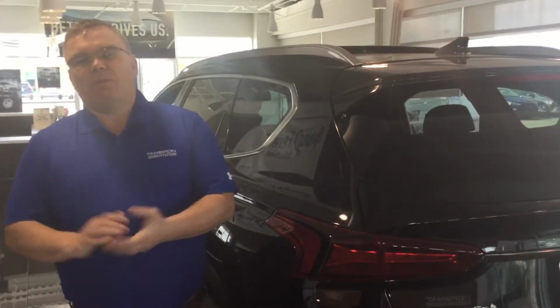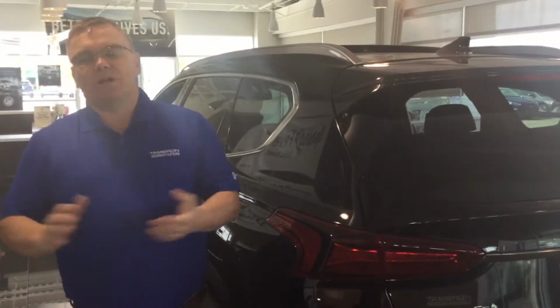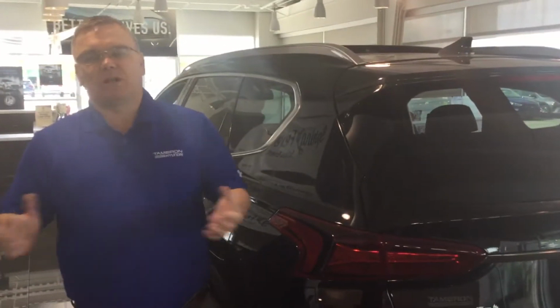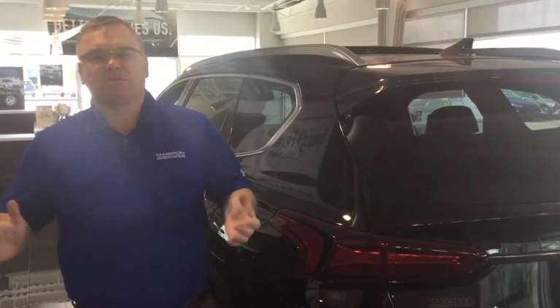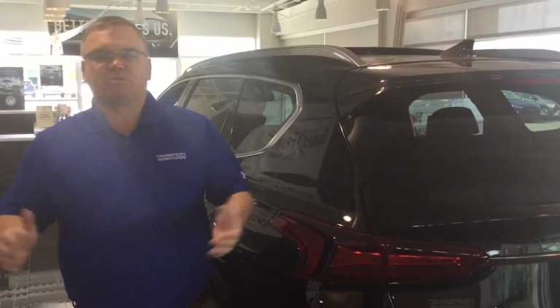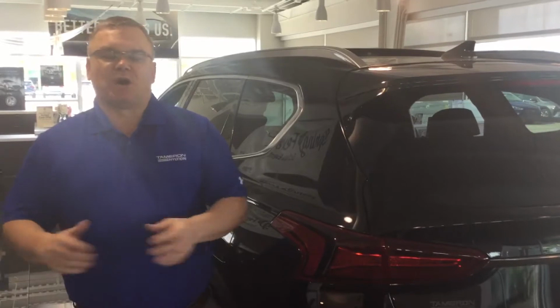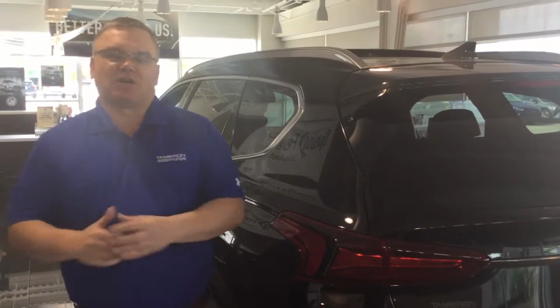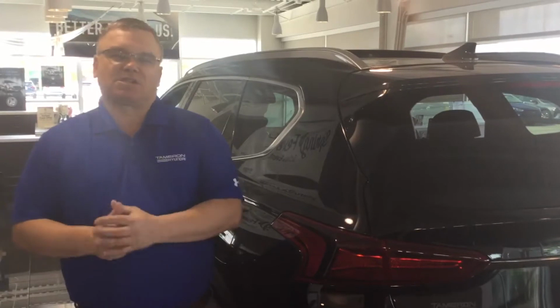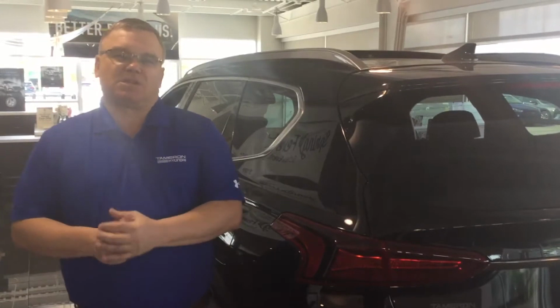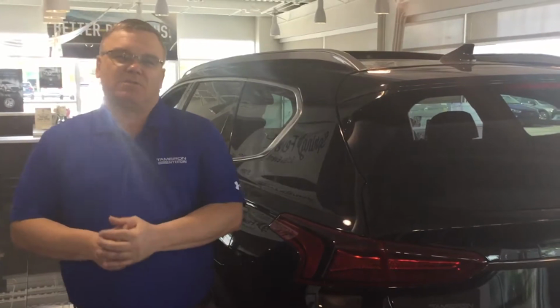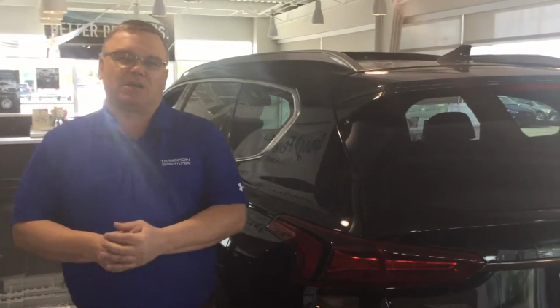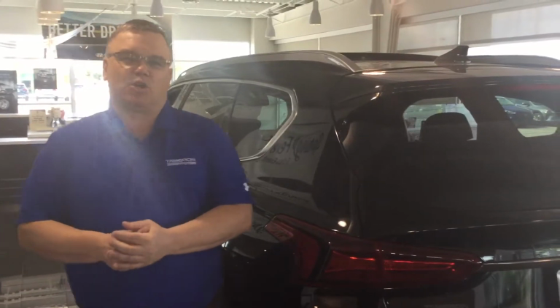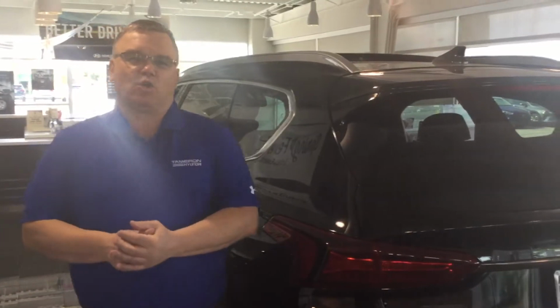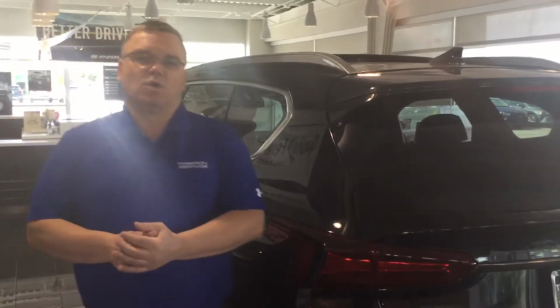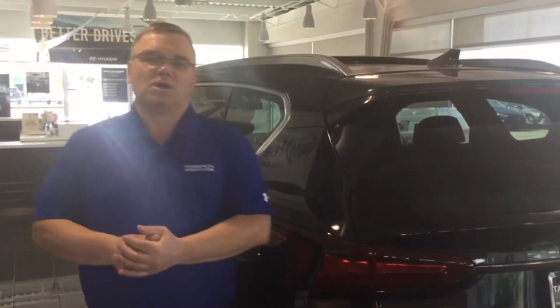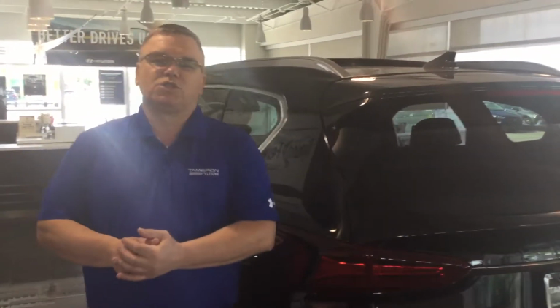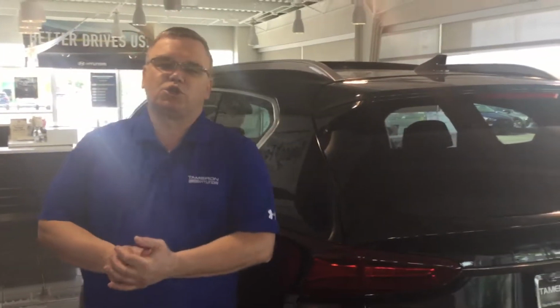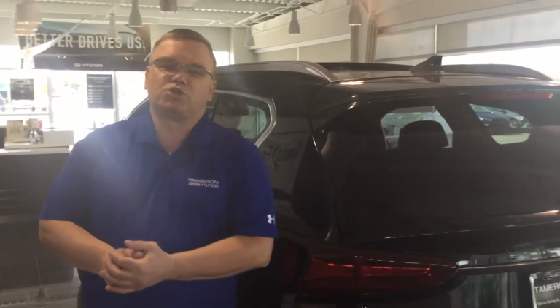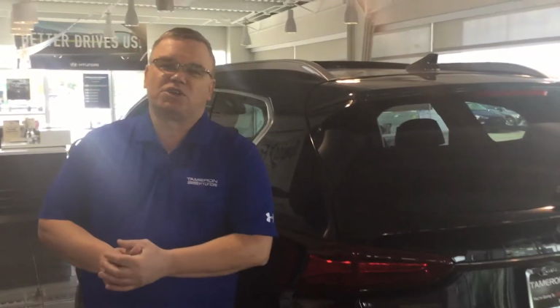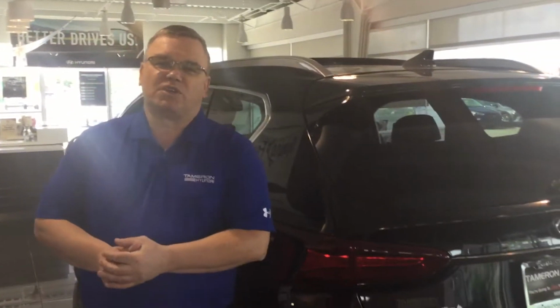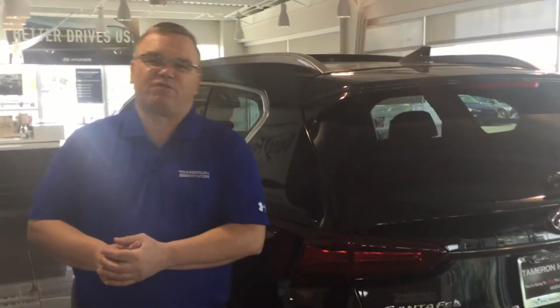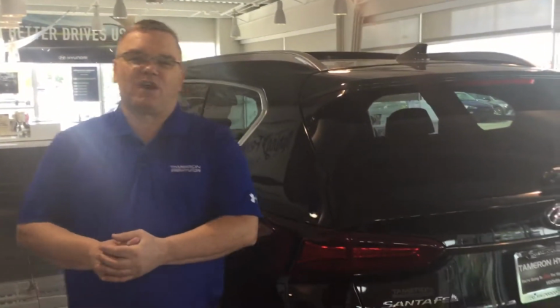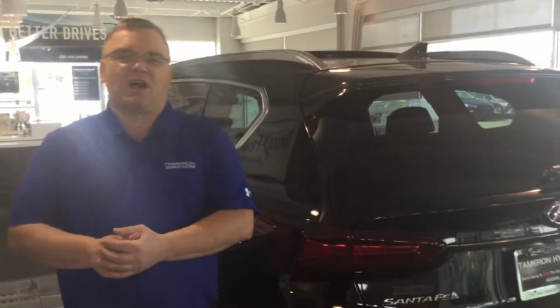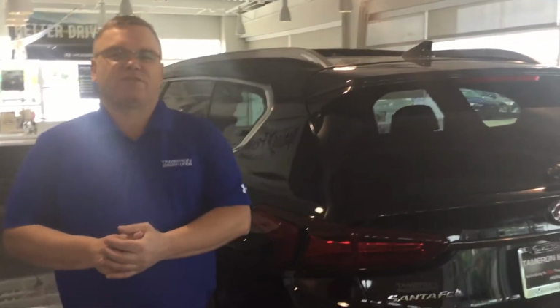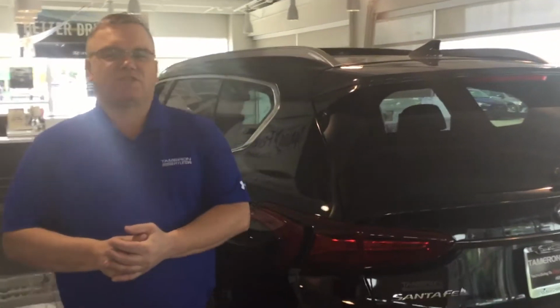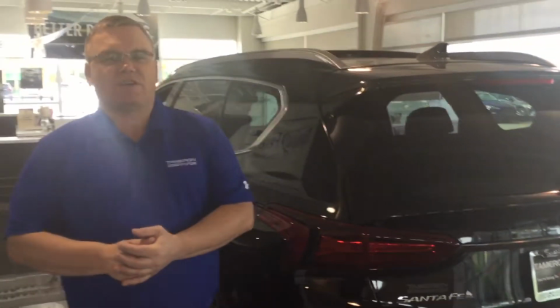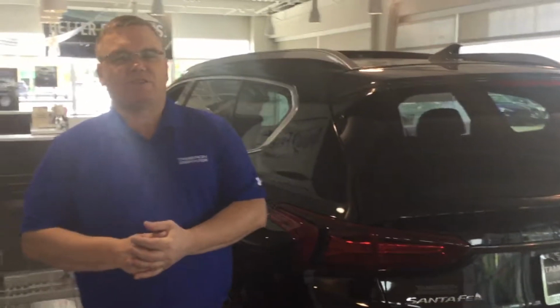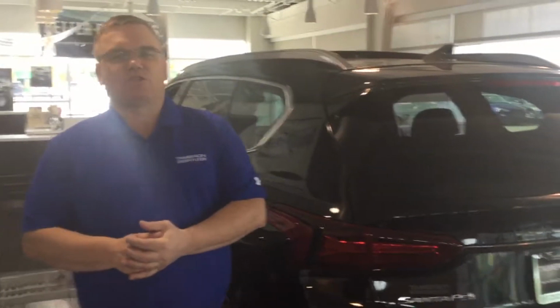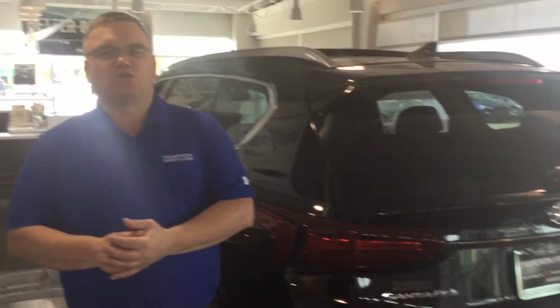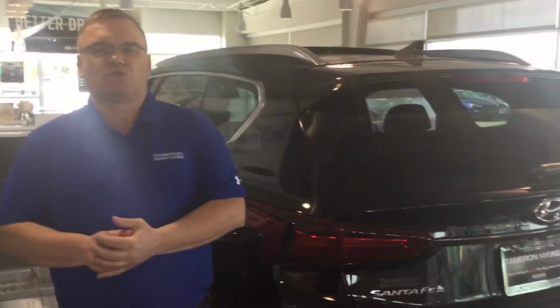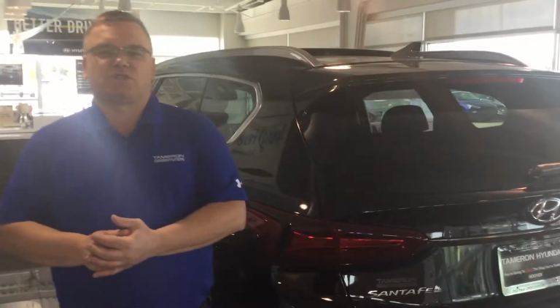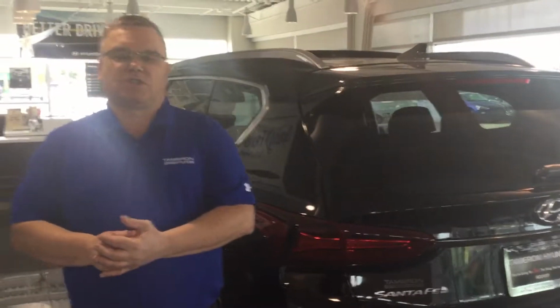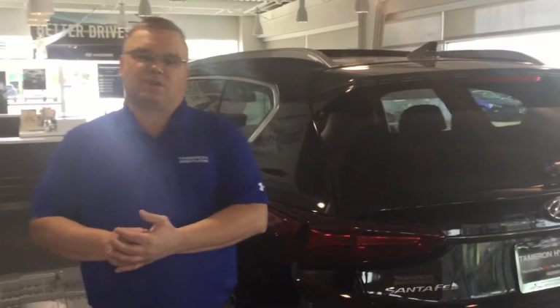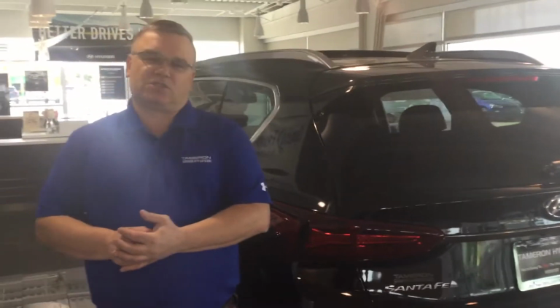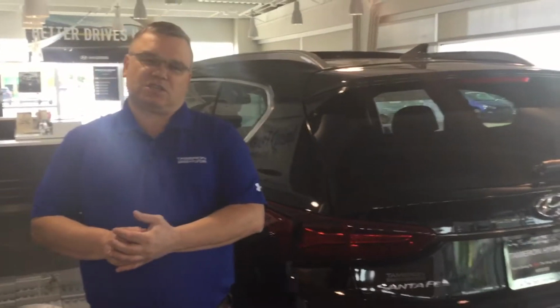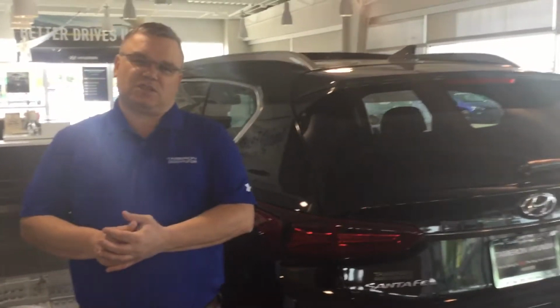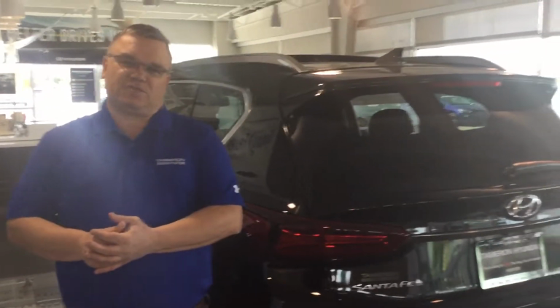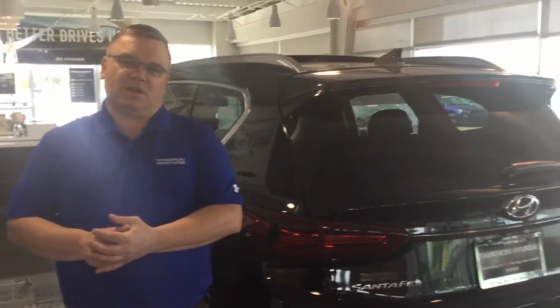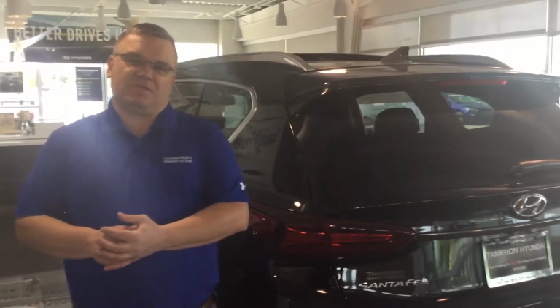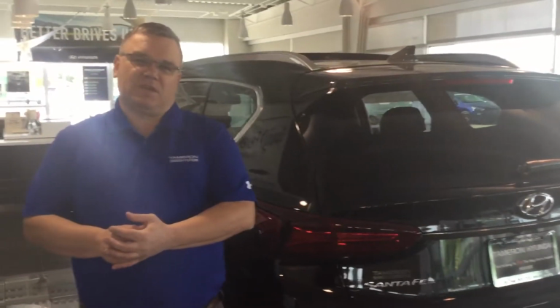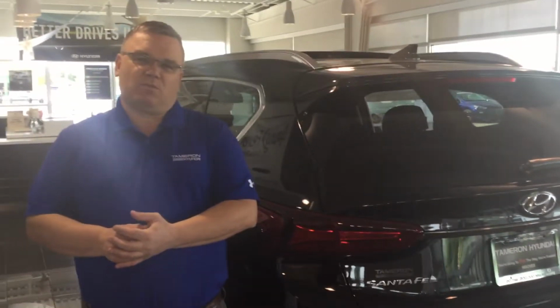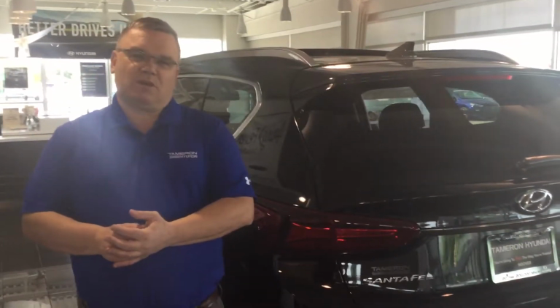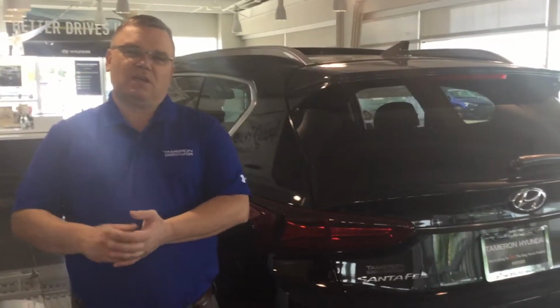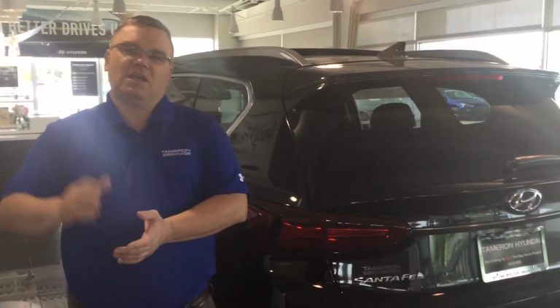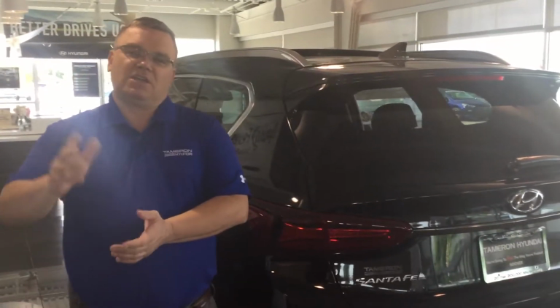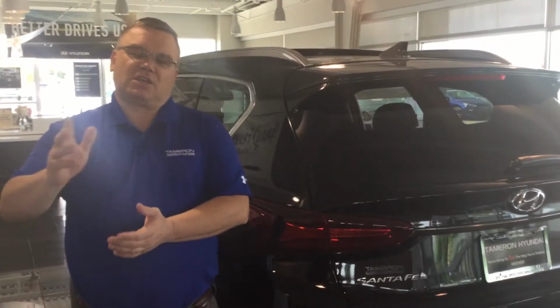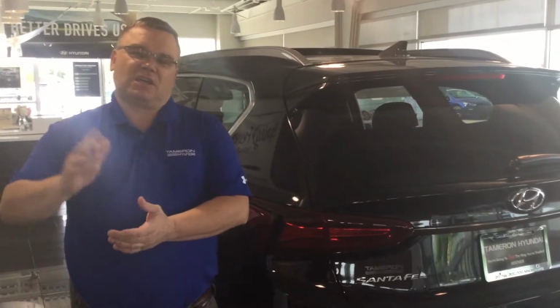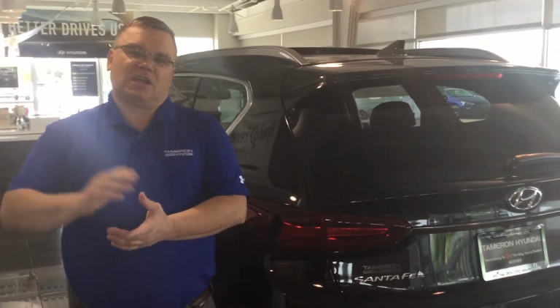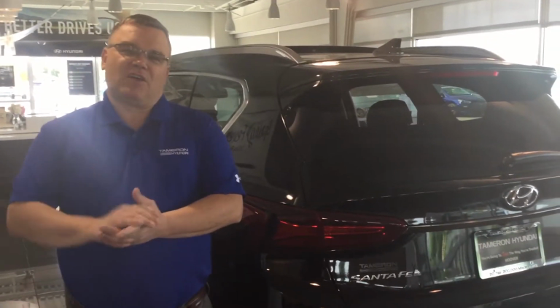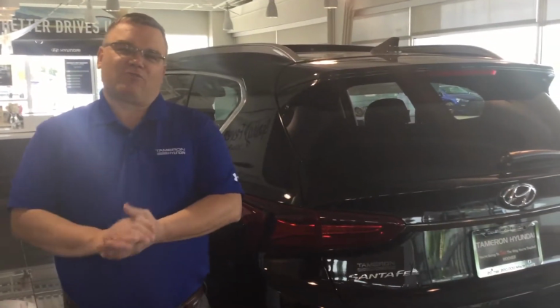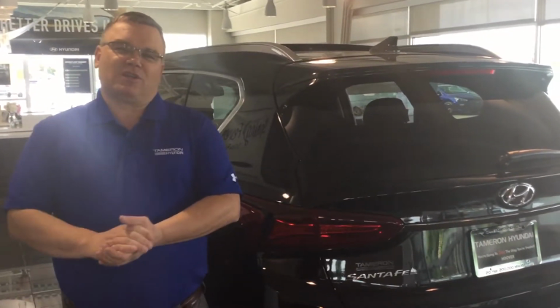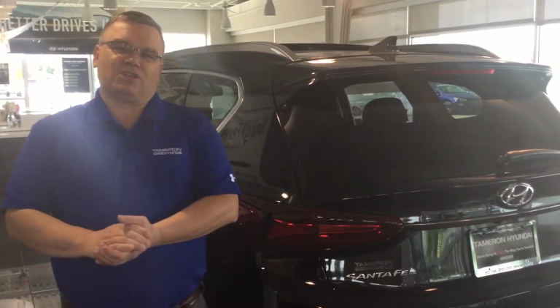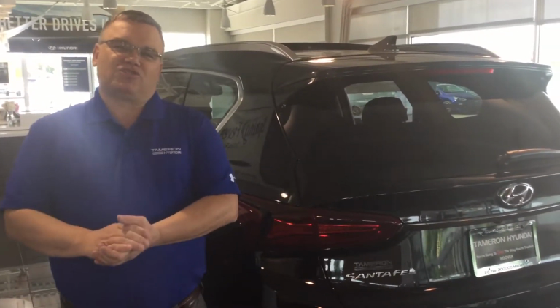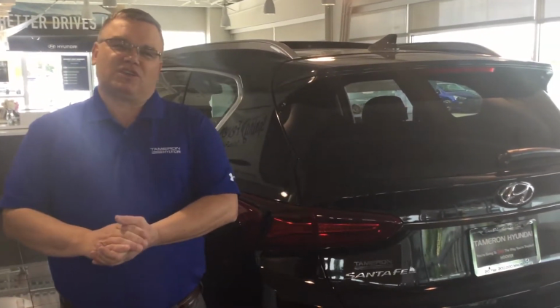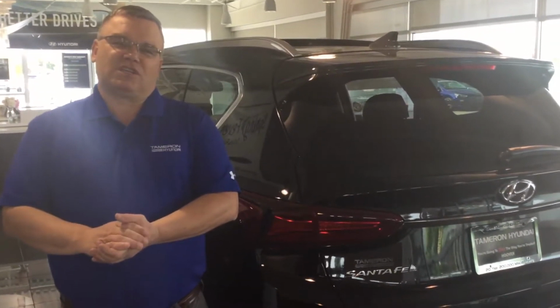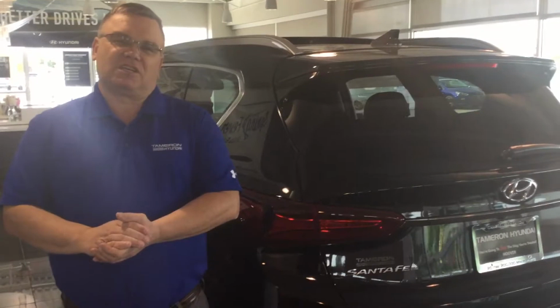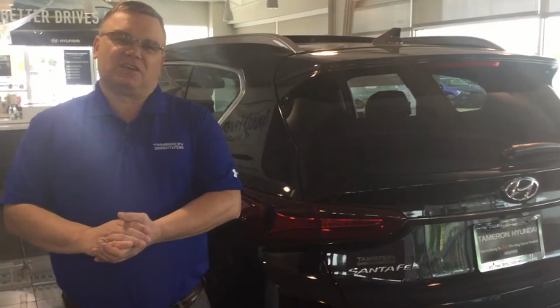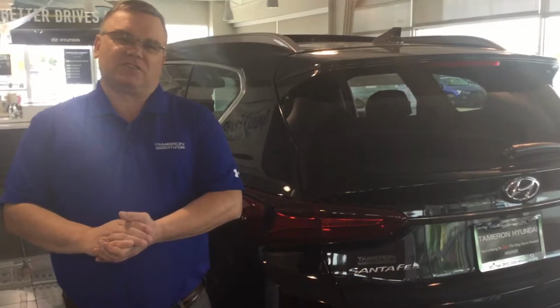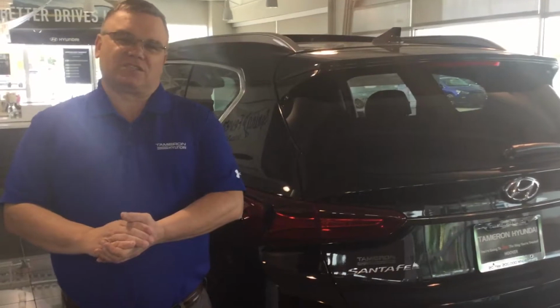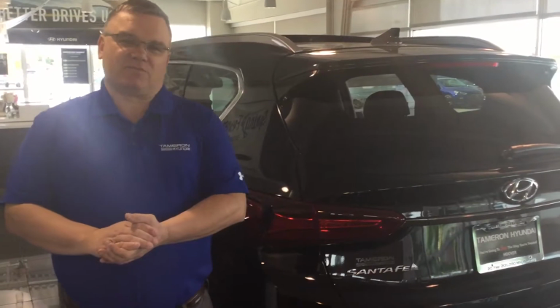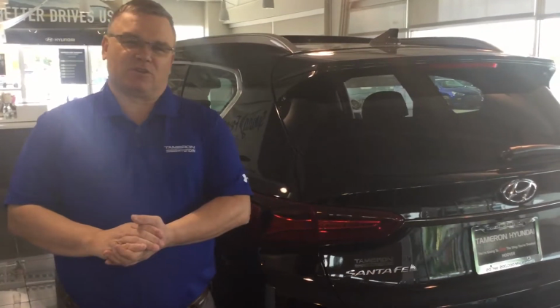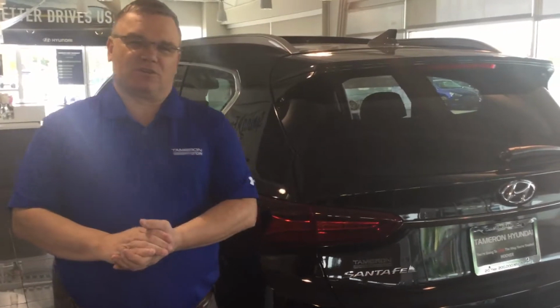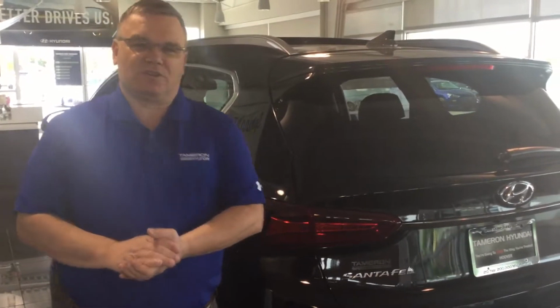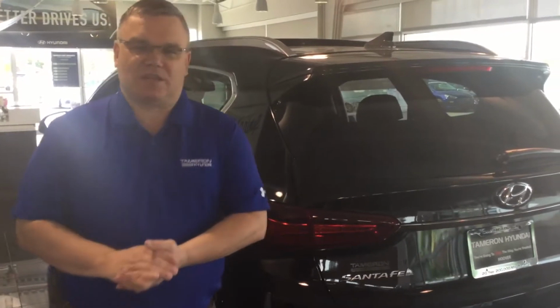My name's Mark, so give me a call at 205-720-6581. You're going to love how you're treated here at Tameron Hyundai.